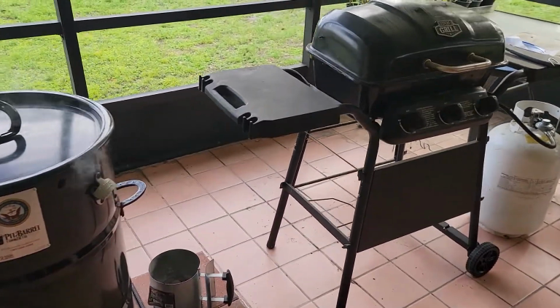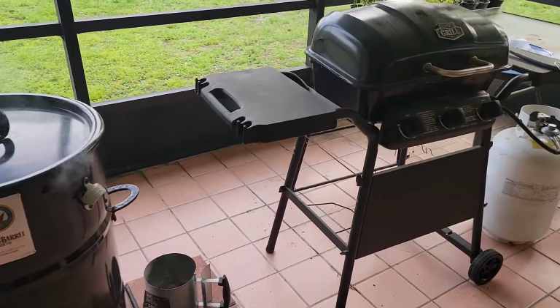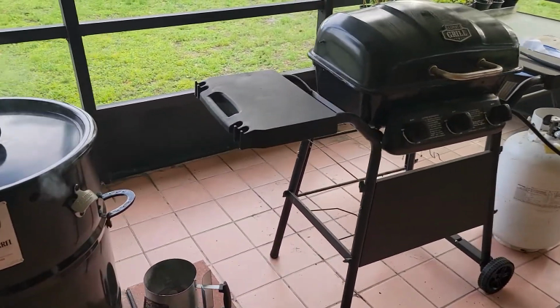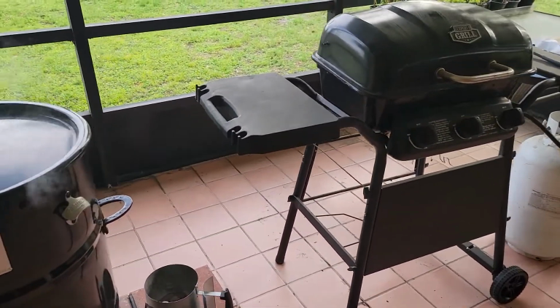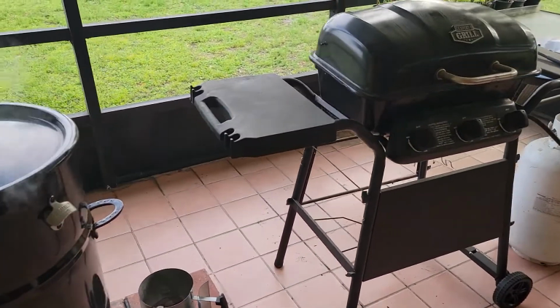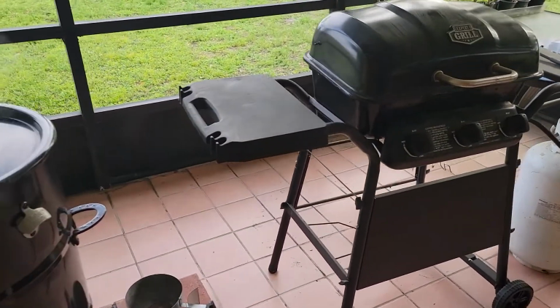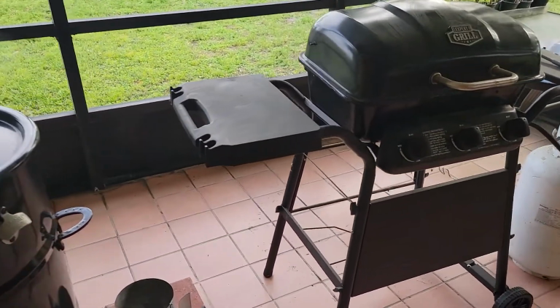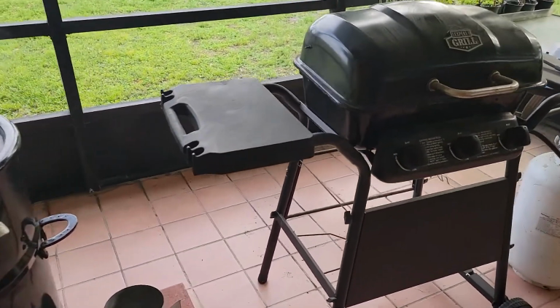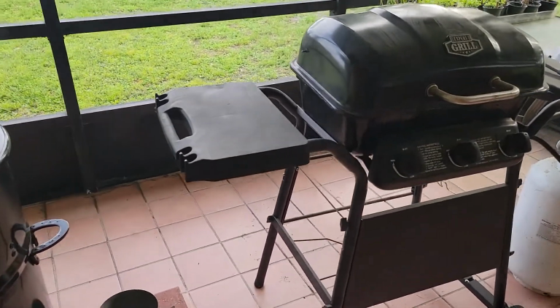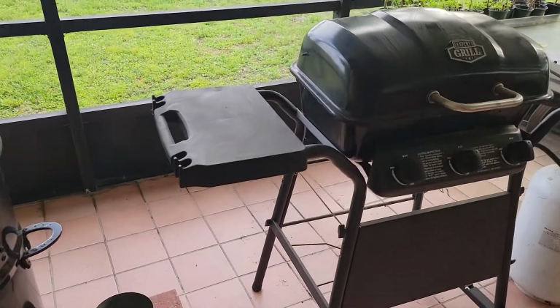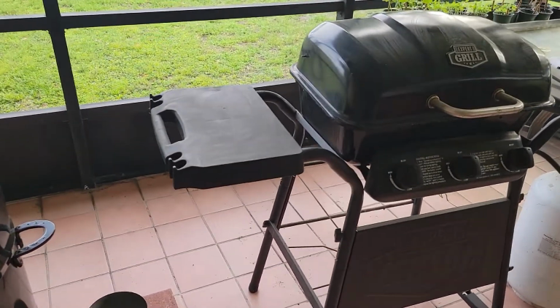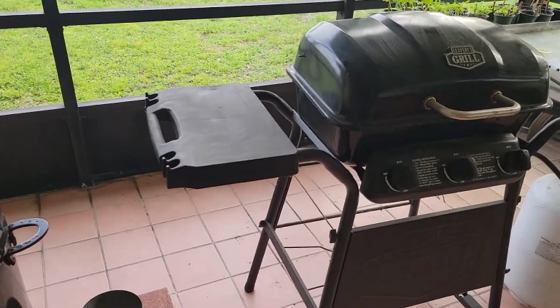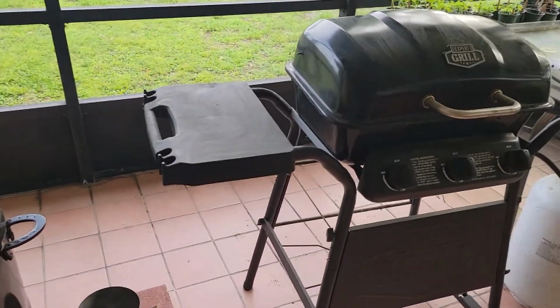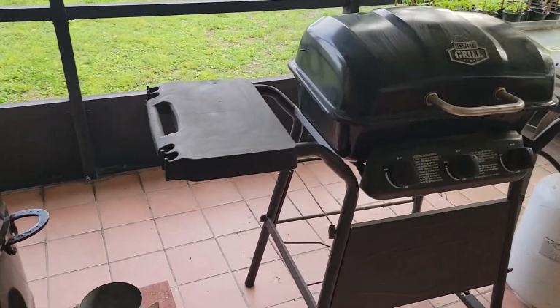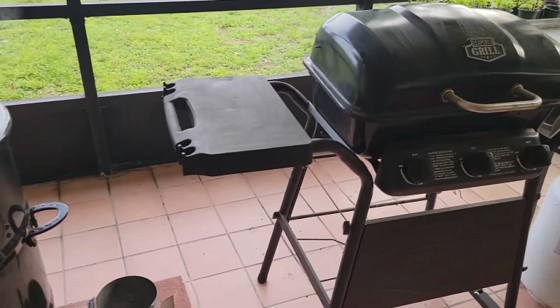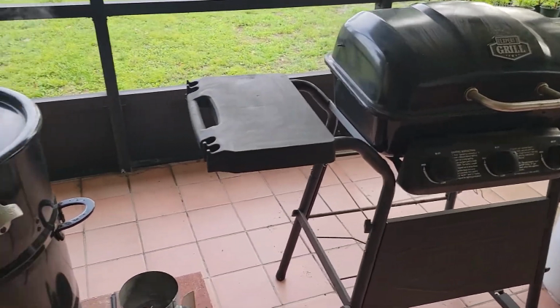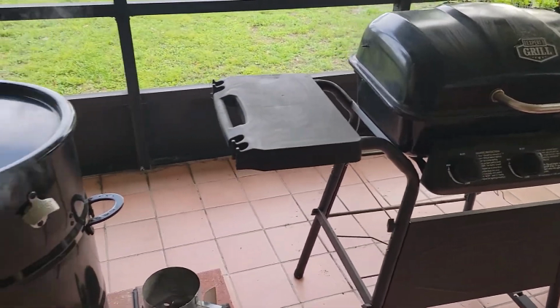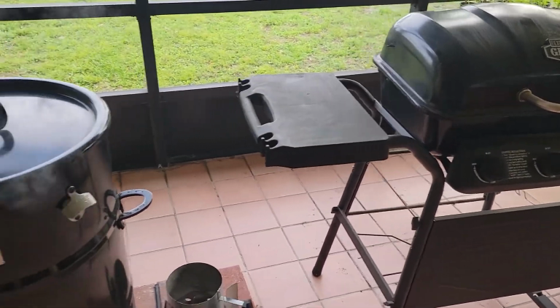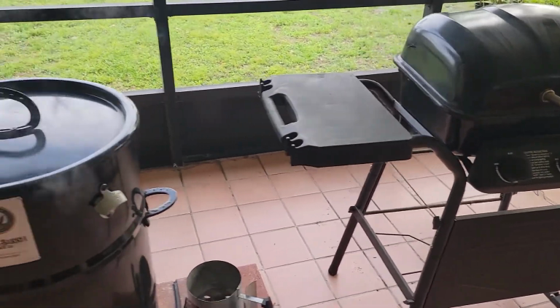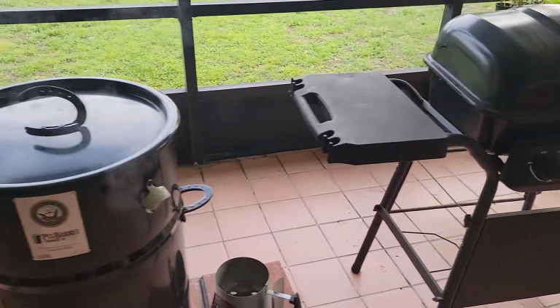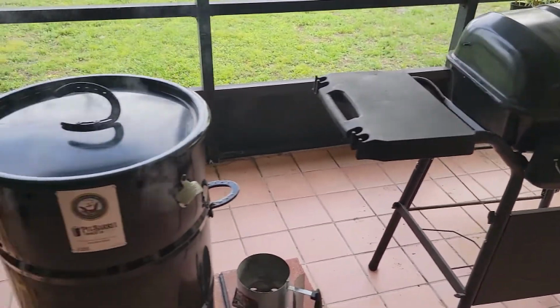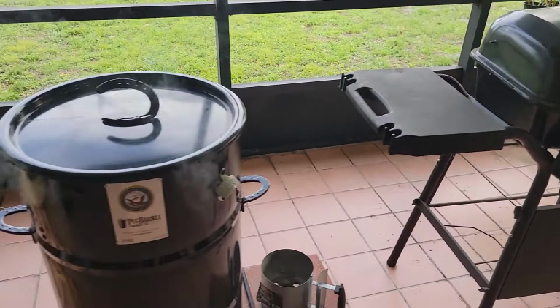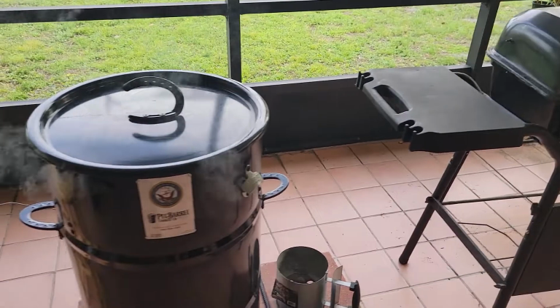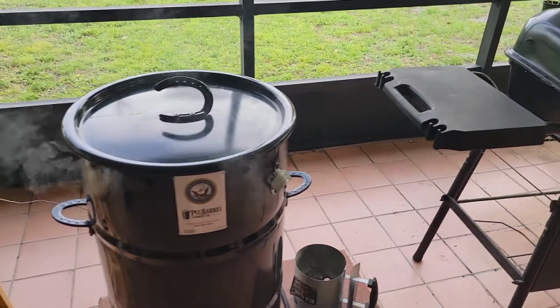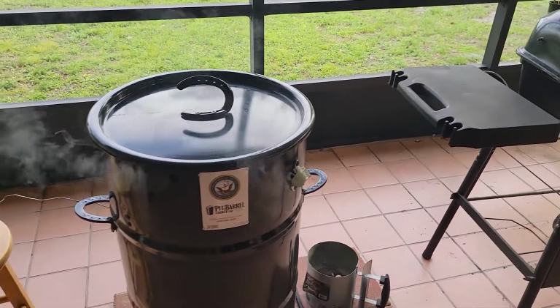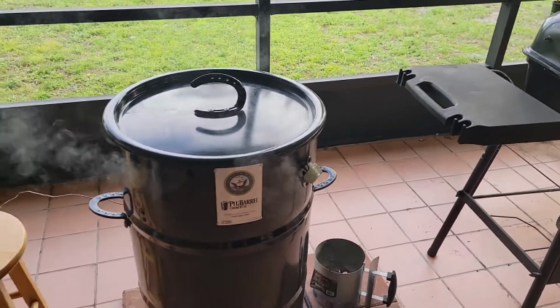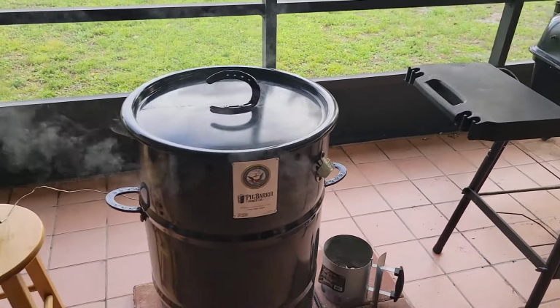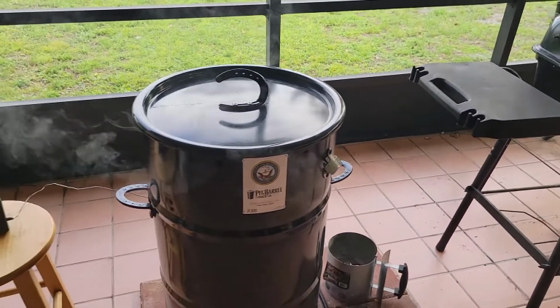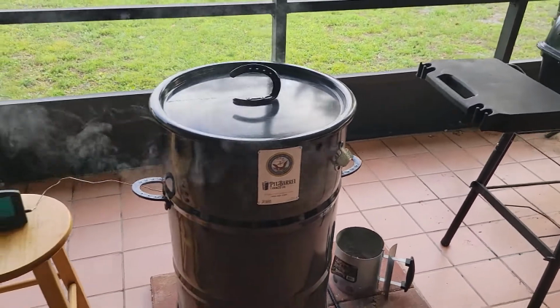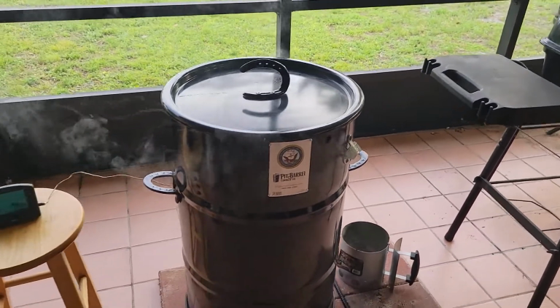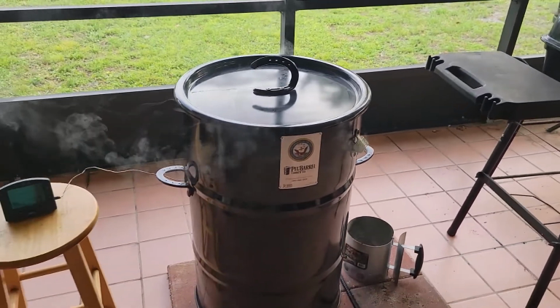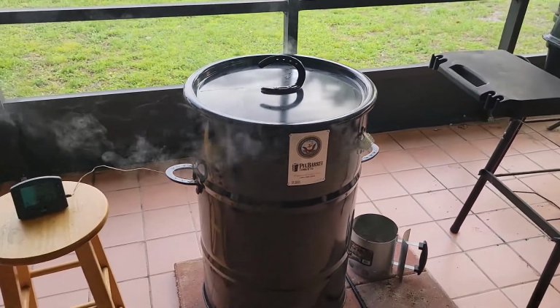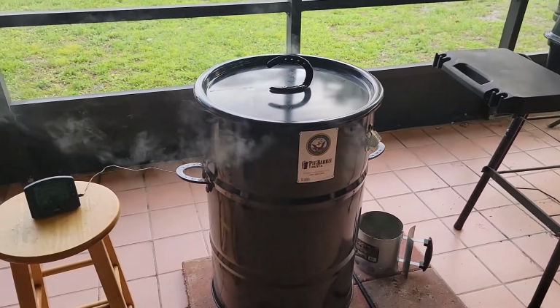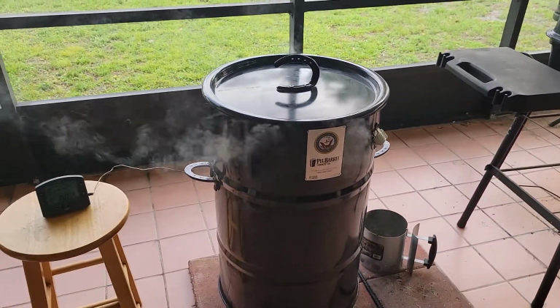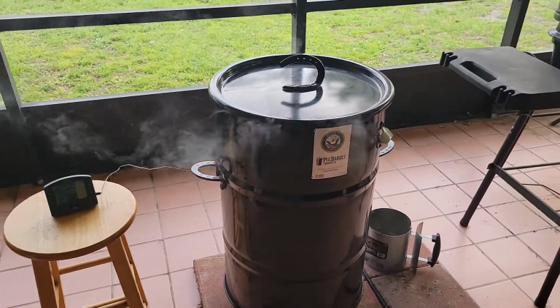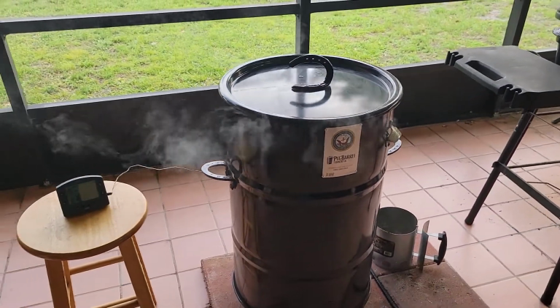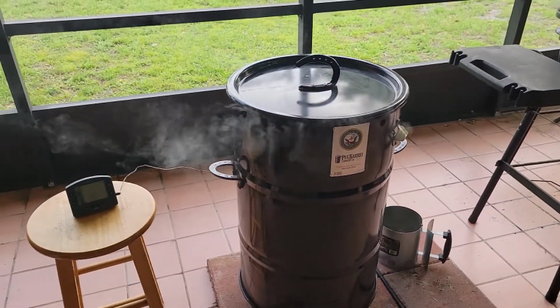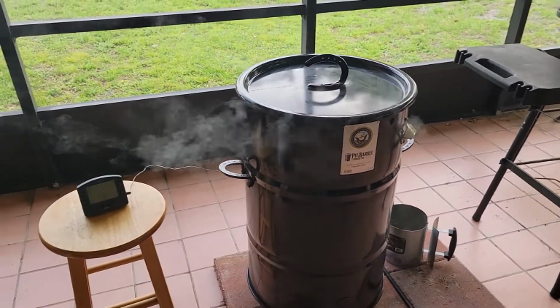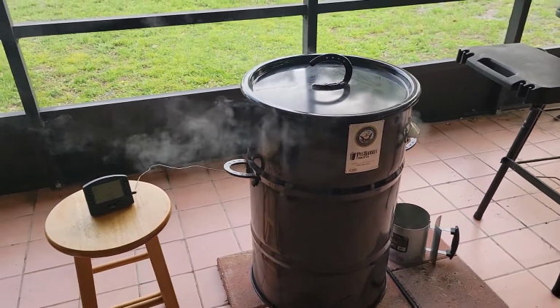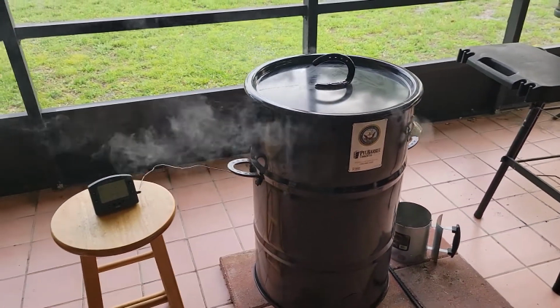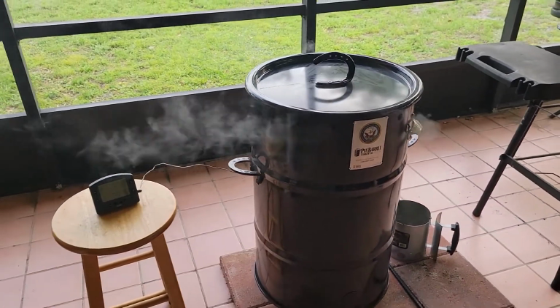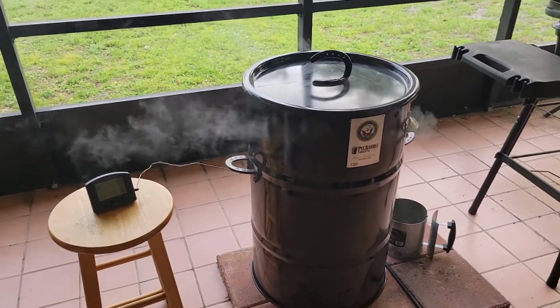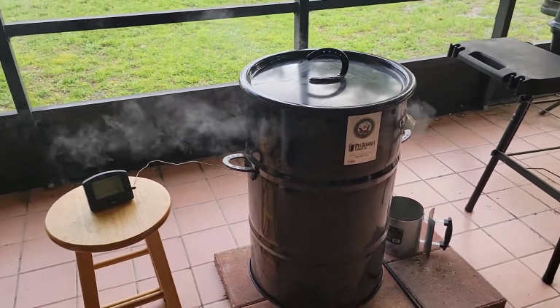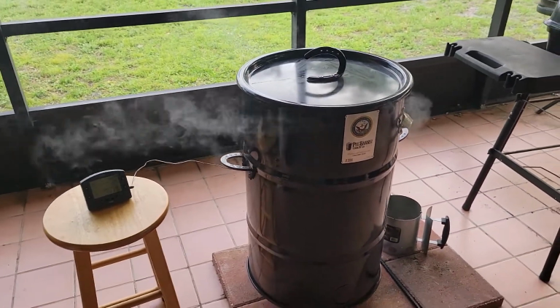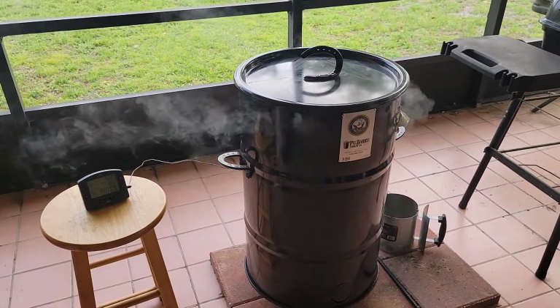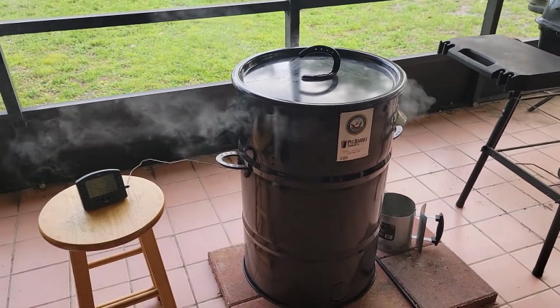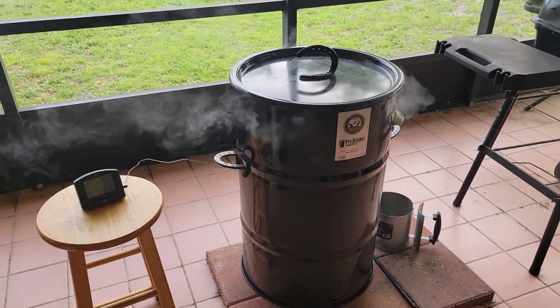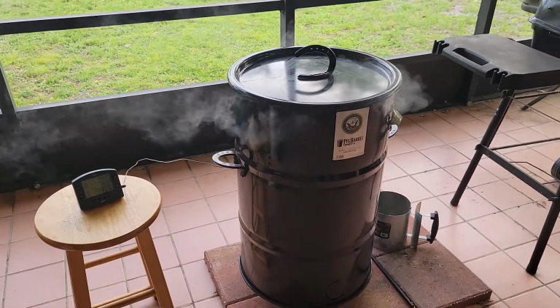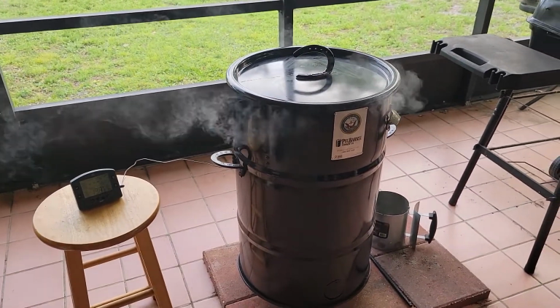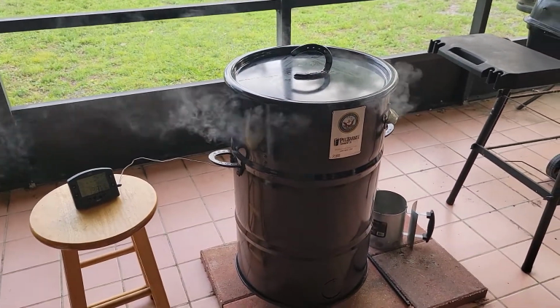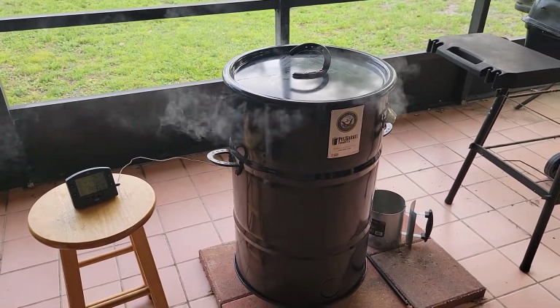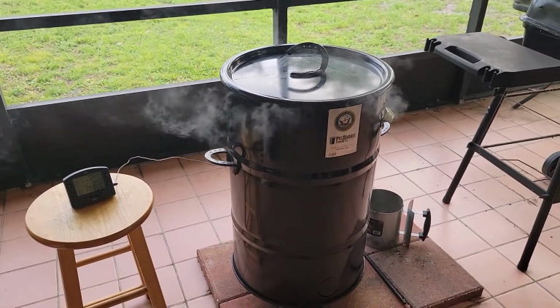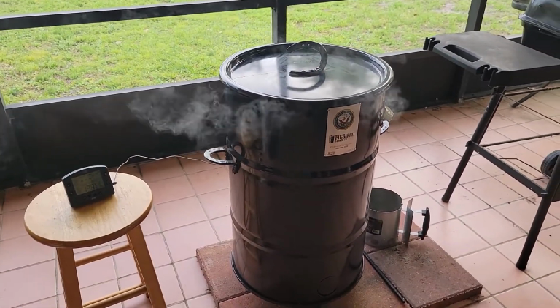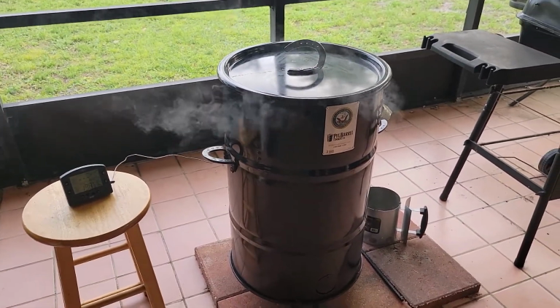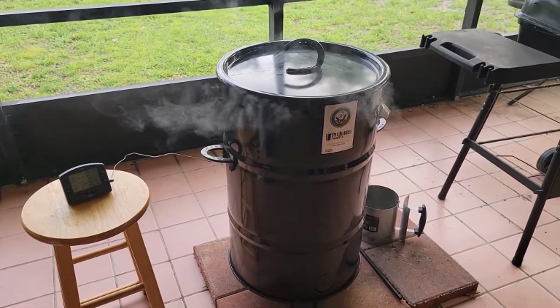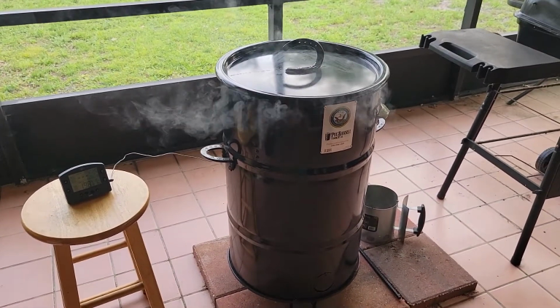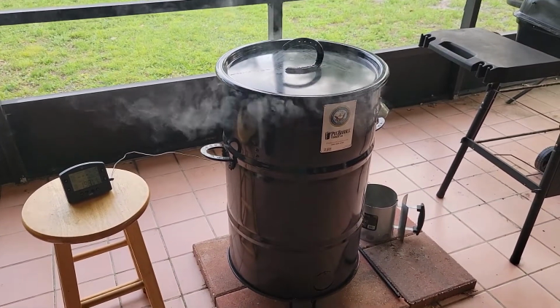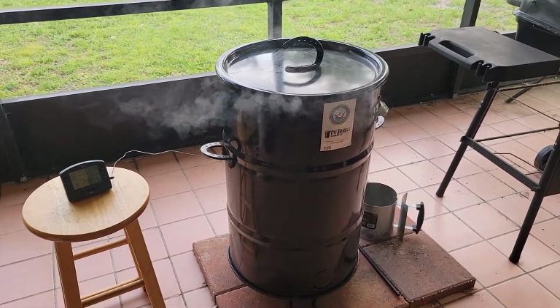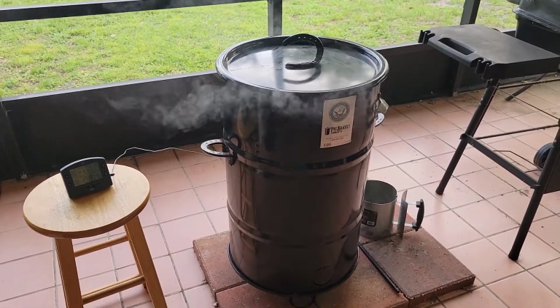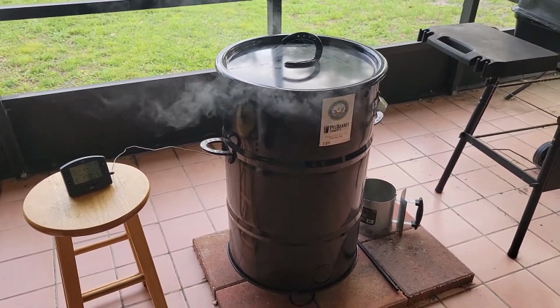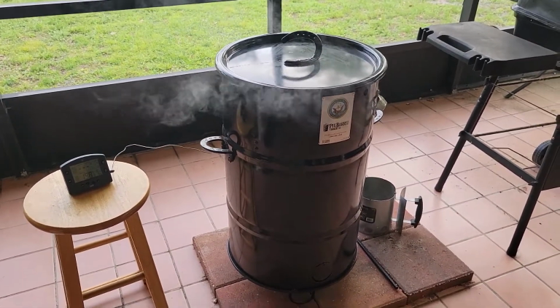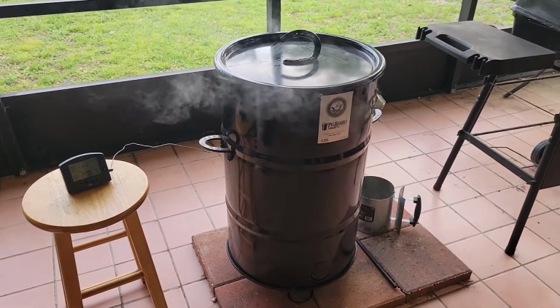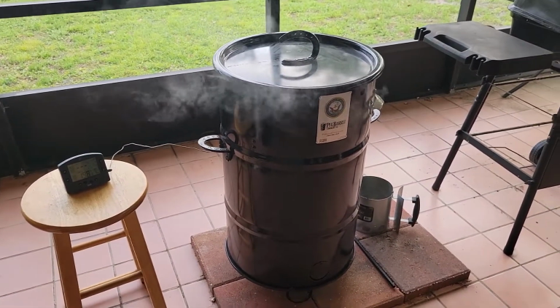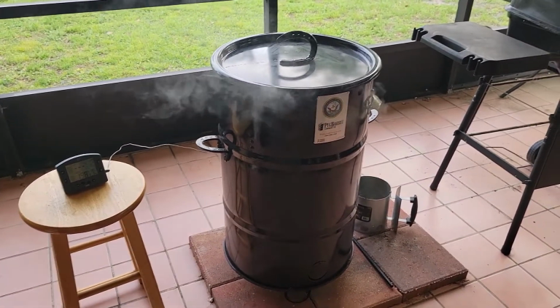Then it's gonna go on the gas grill to finish it off and we're gonna look for an internal temperature of about 138 when we pull it off that grill.